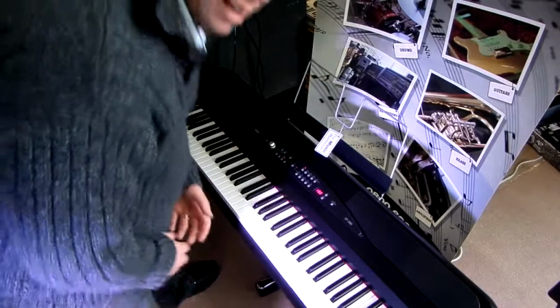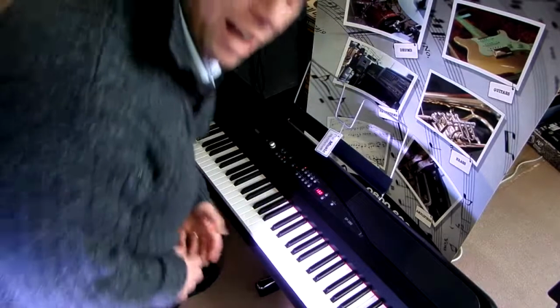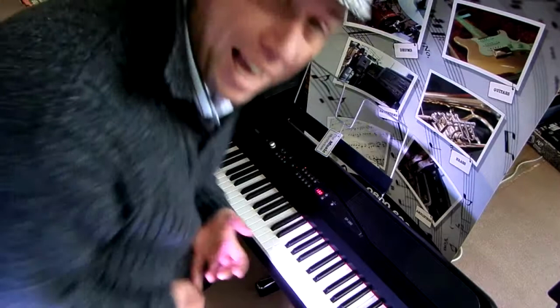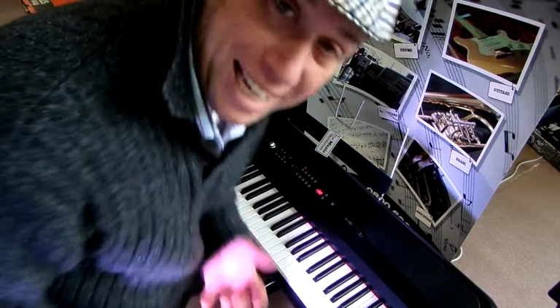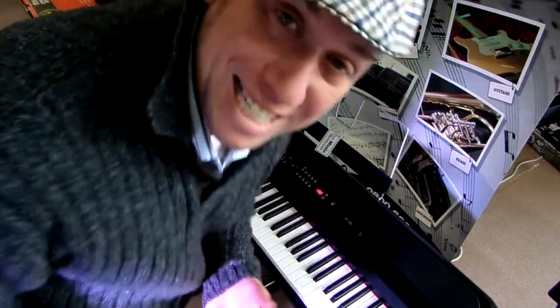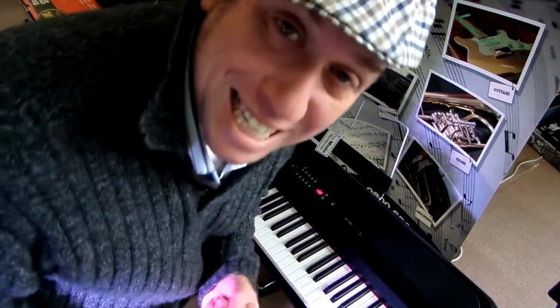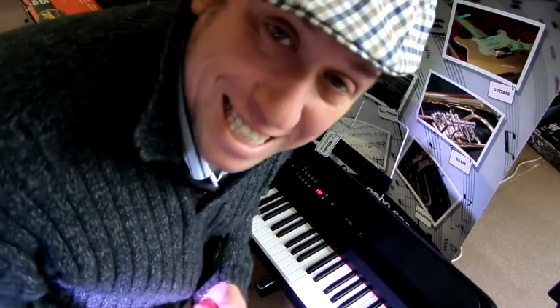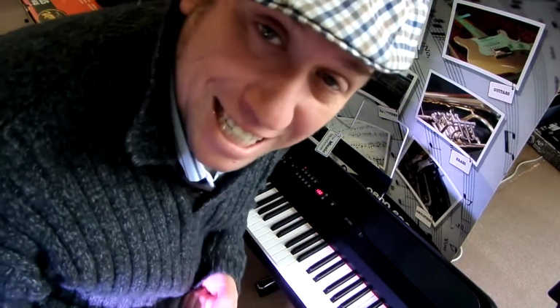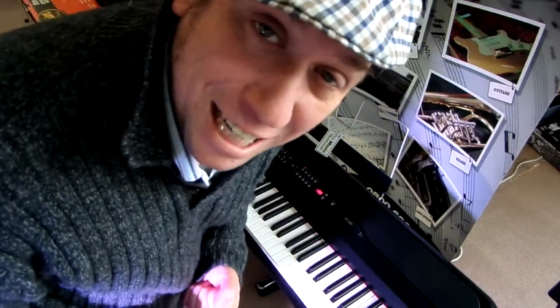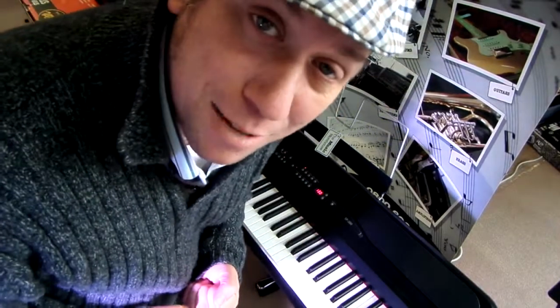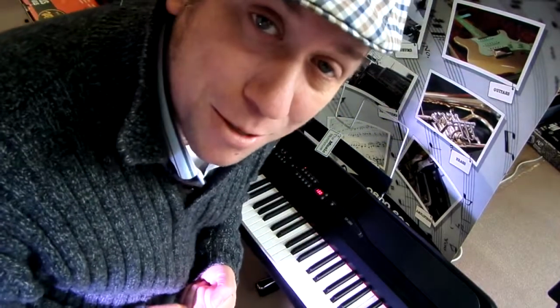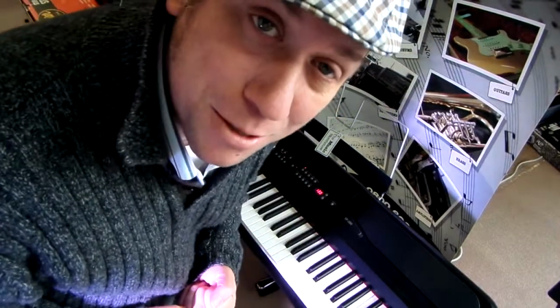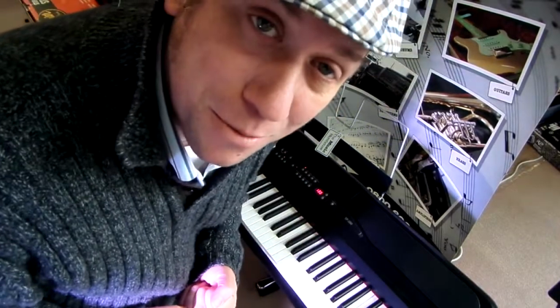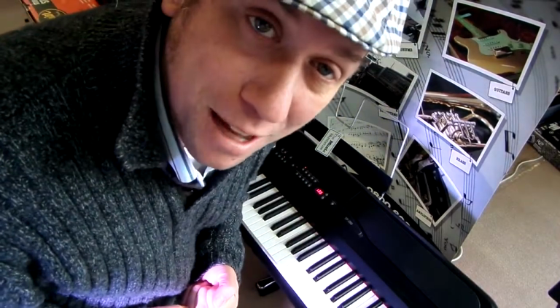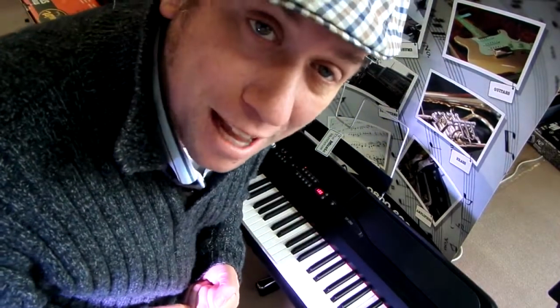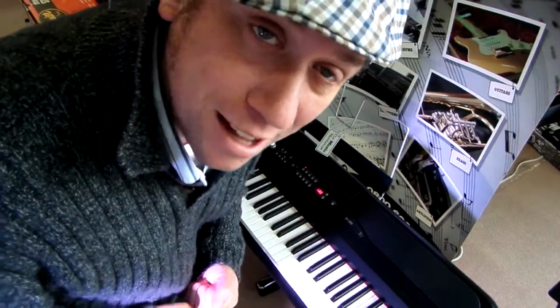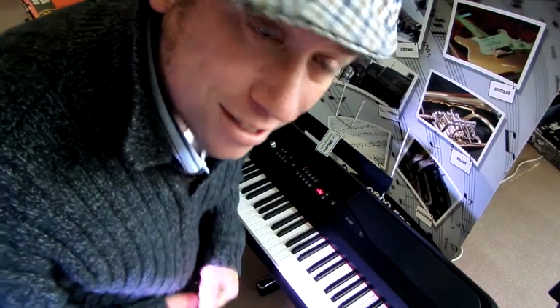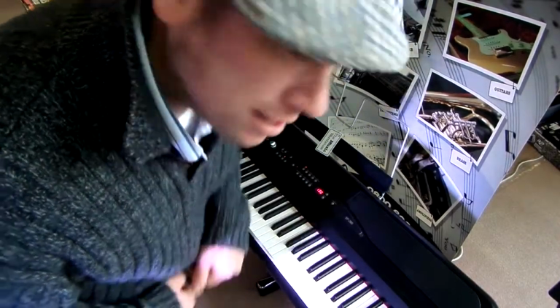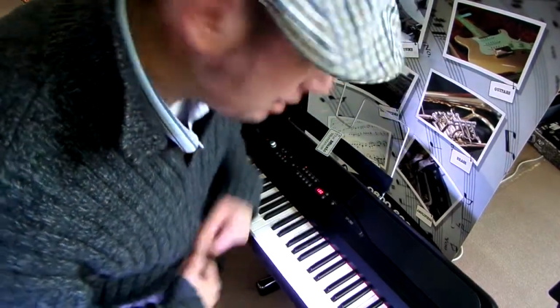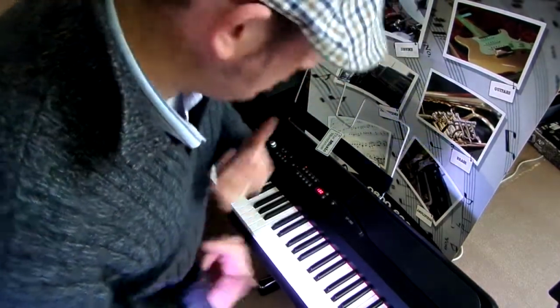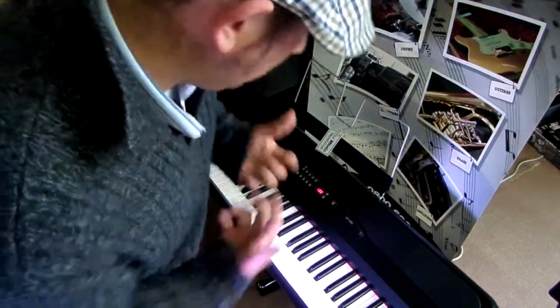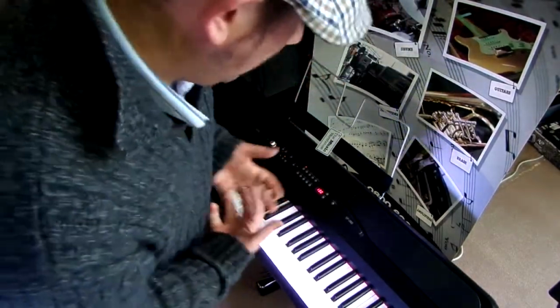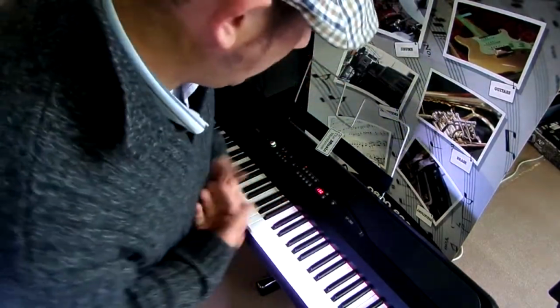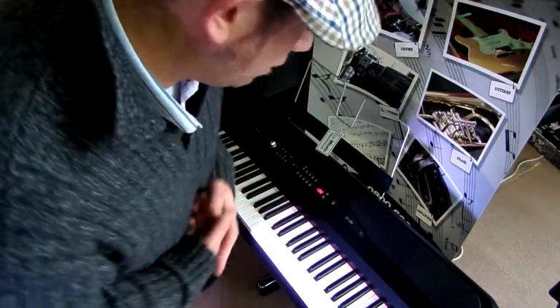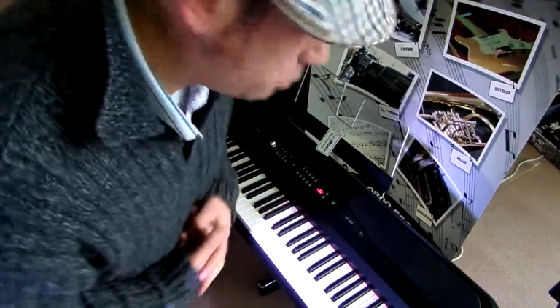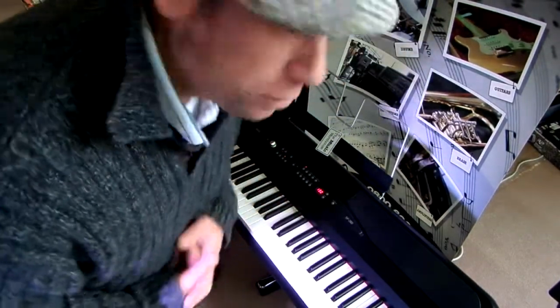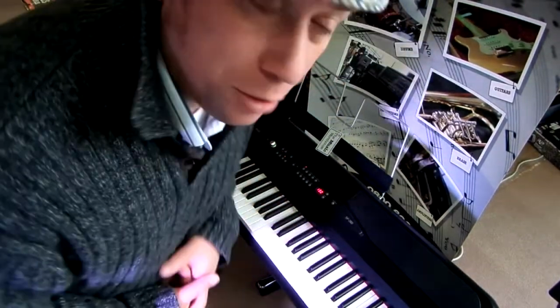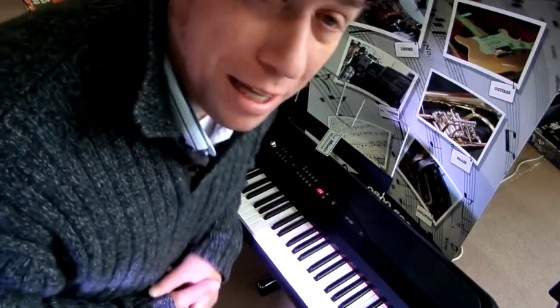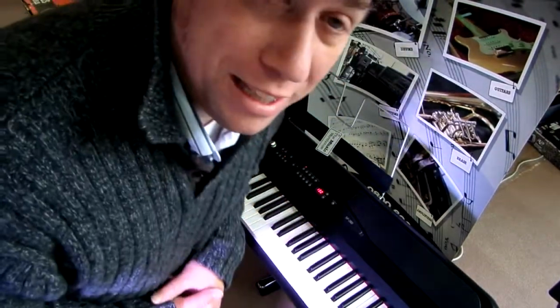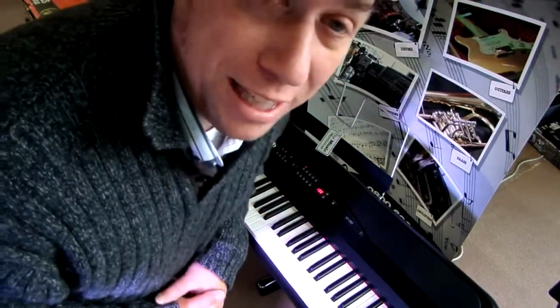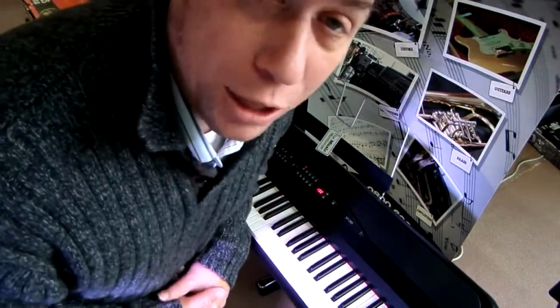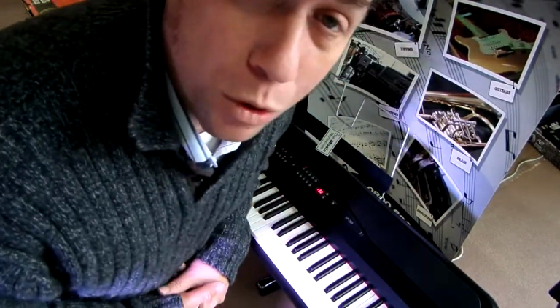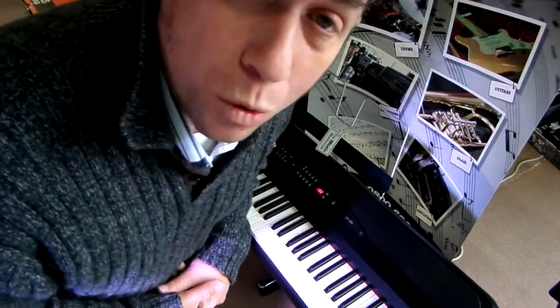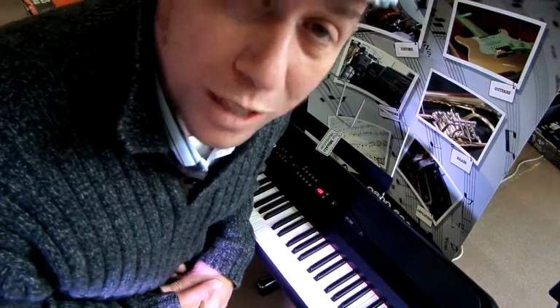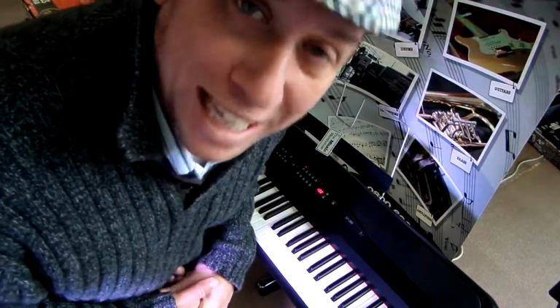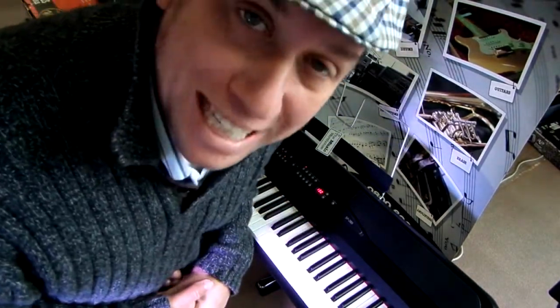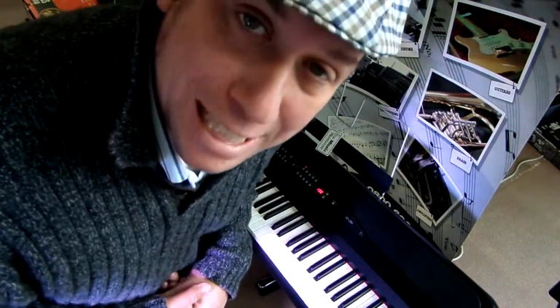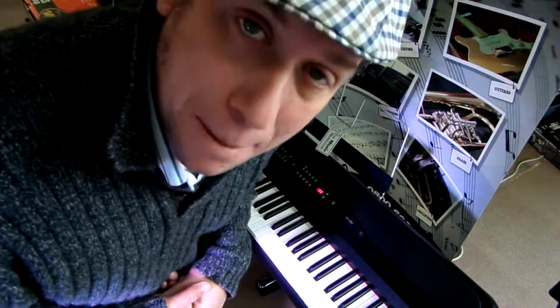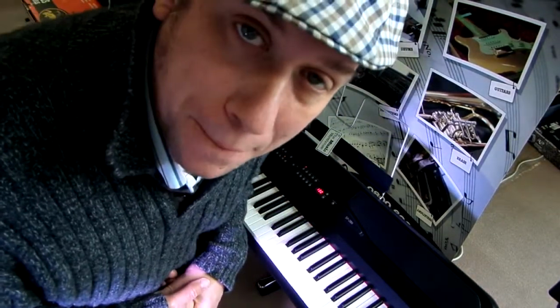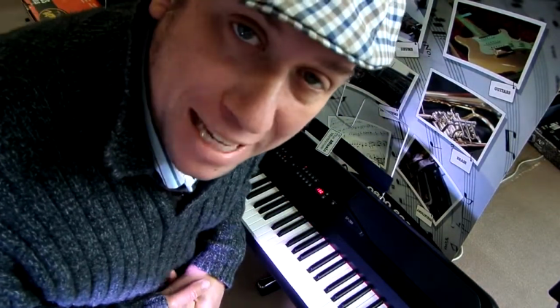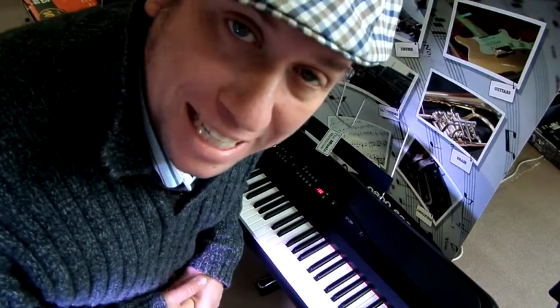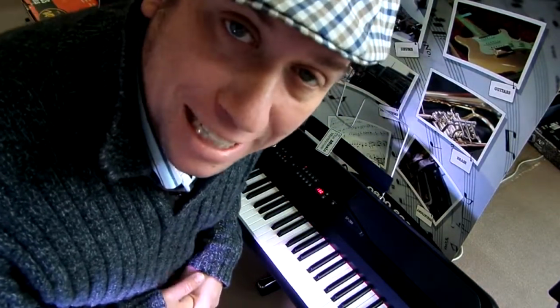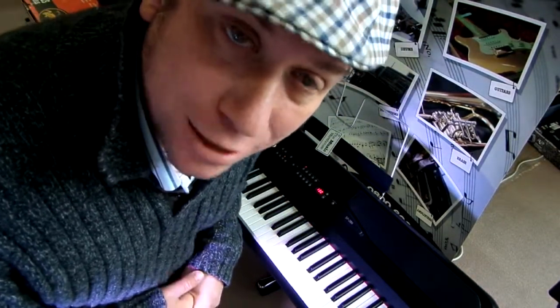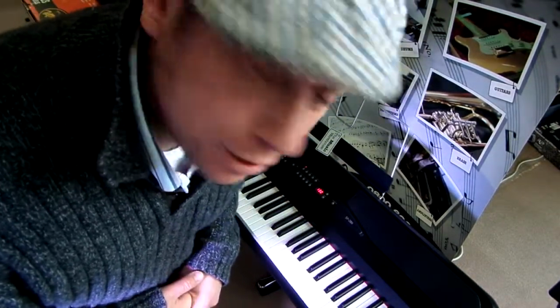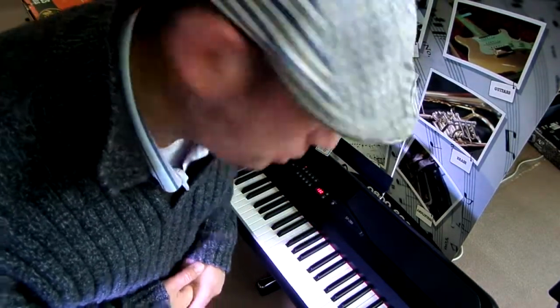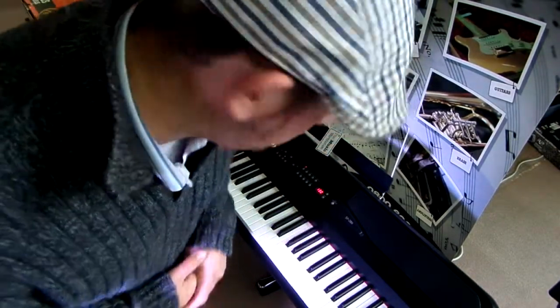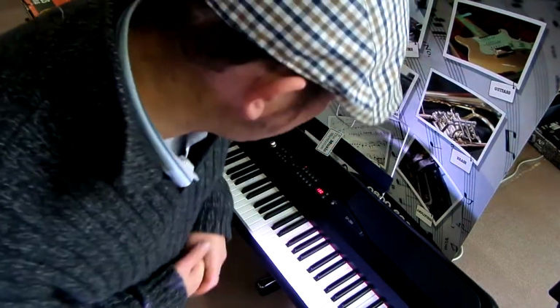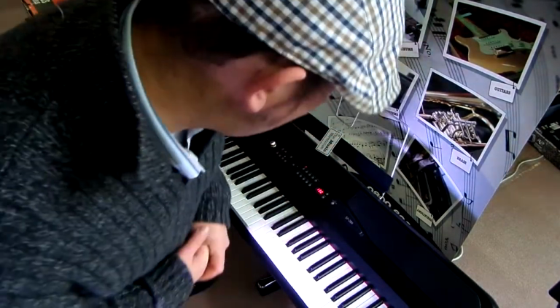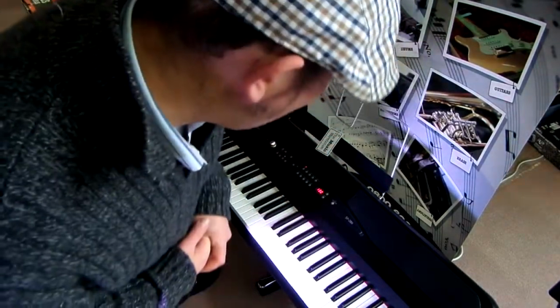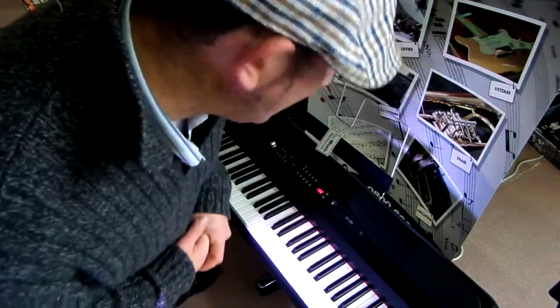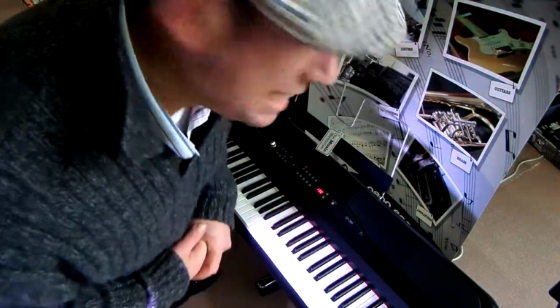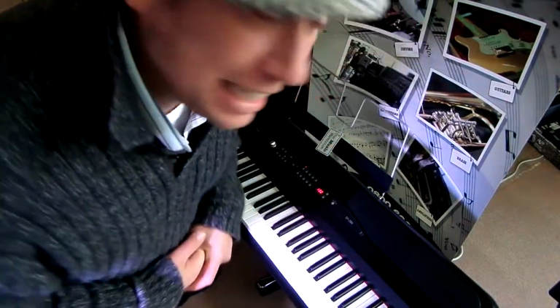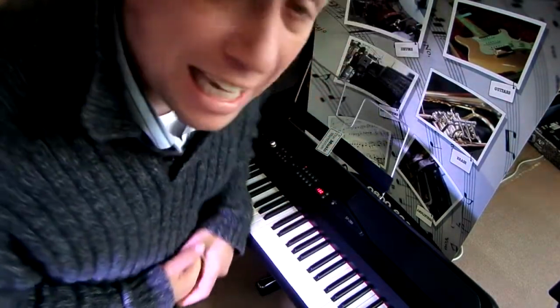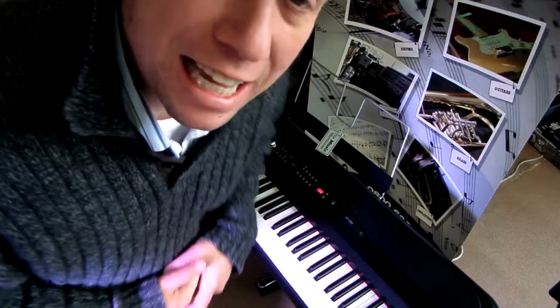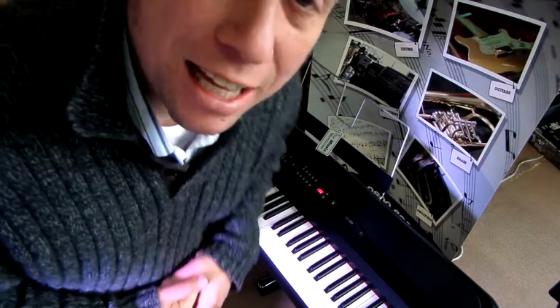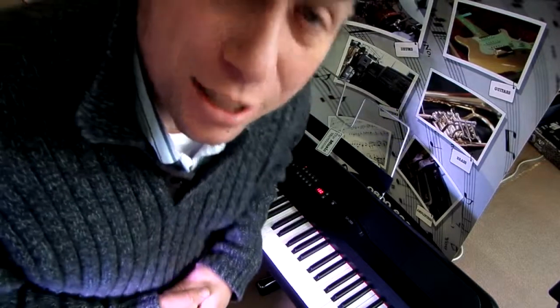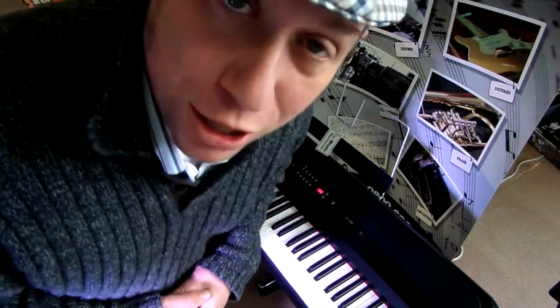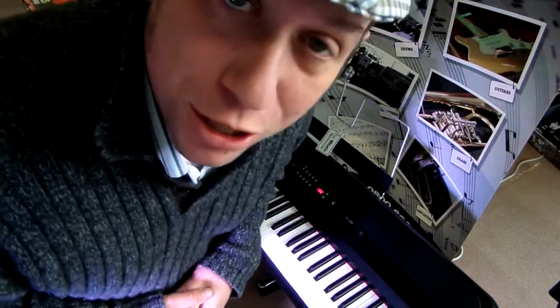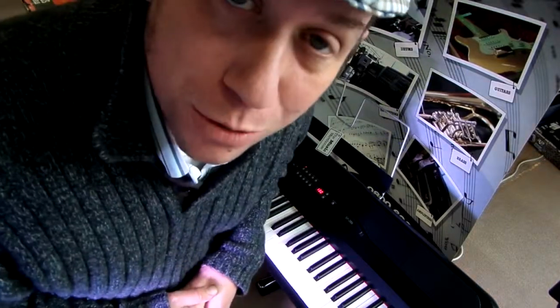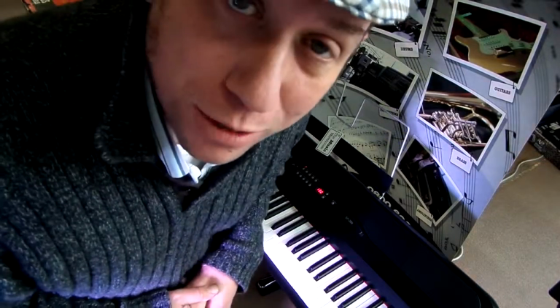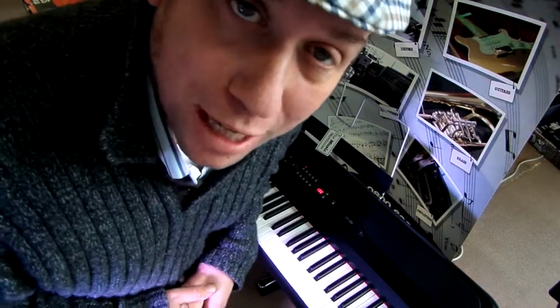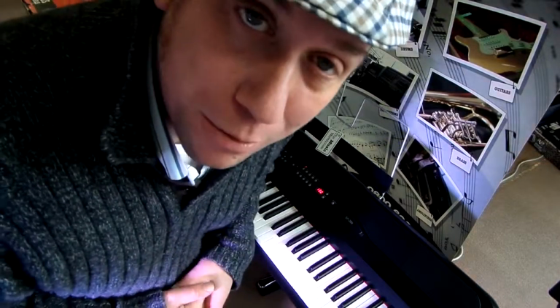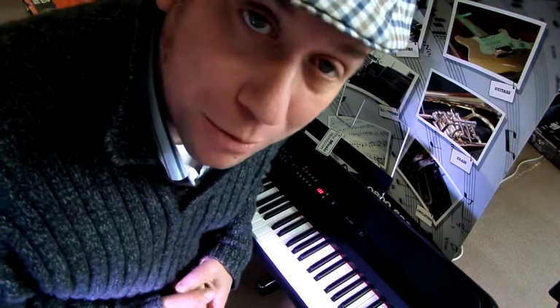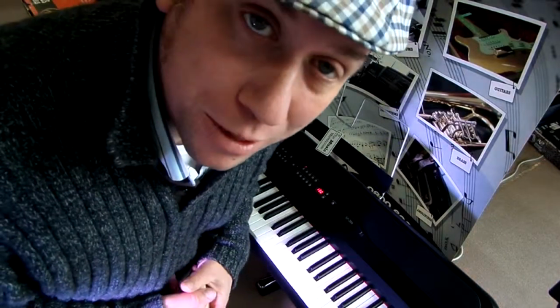Hey, Justin here from Music Warehouse, here to talk to you about the Korg SP280 Digital Keyboard.